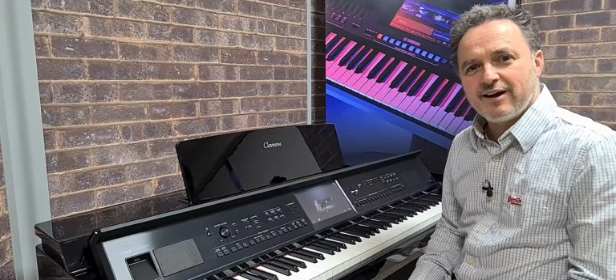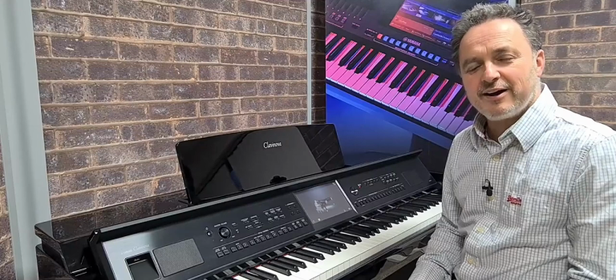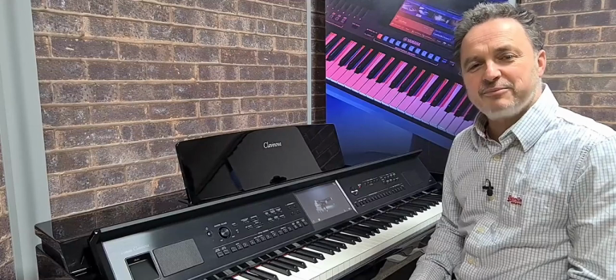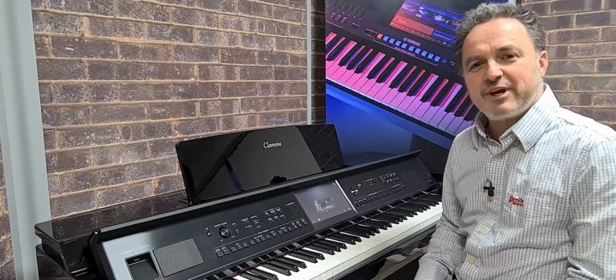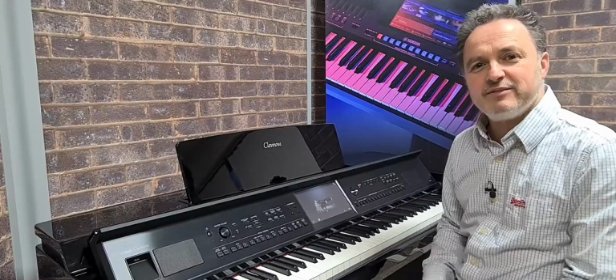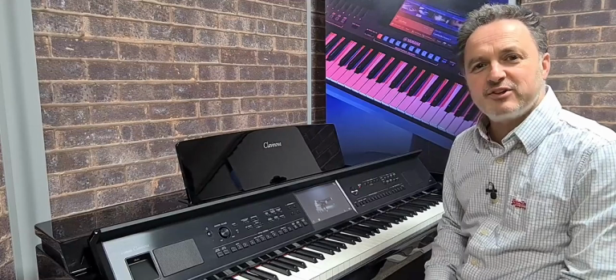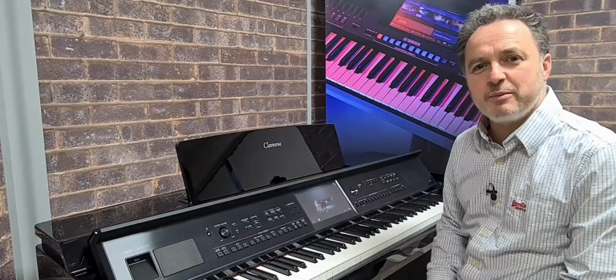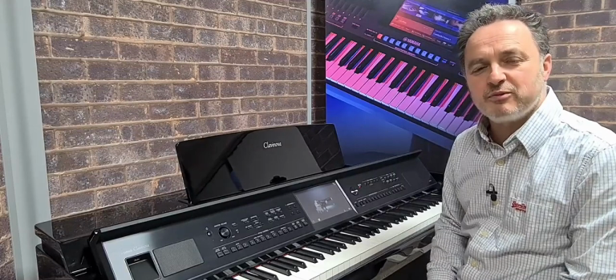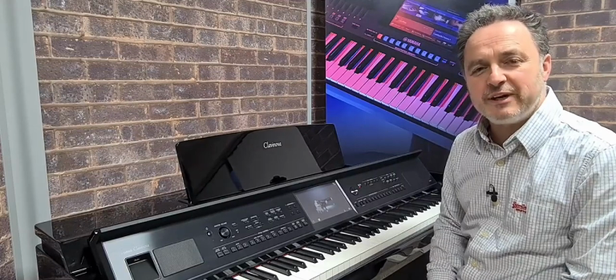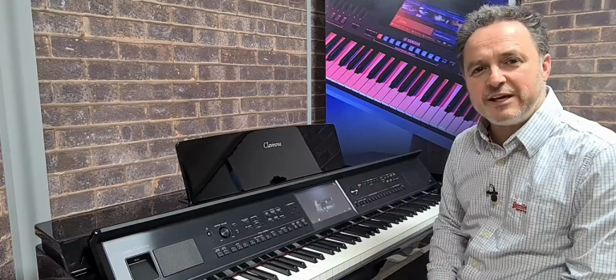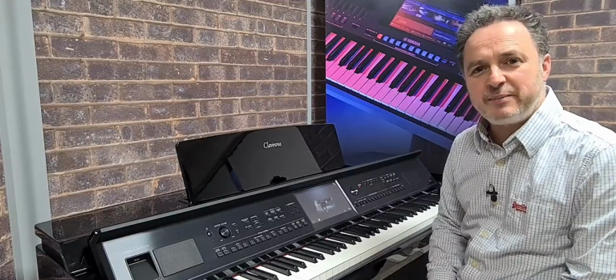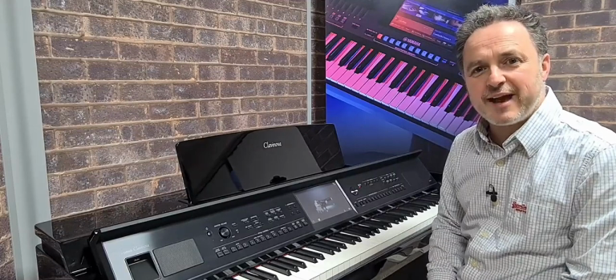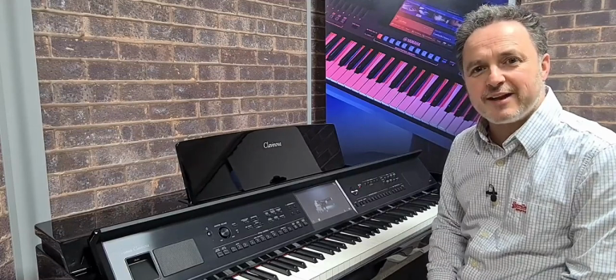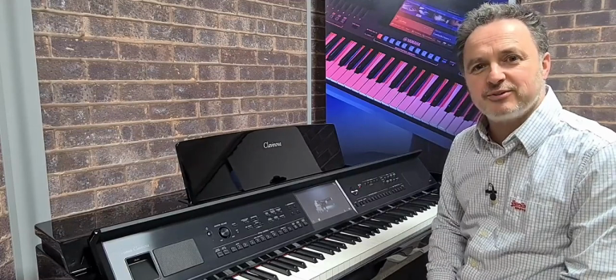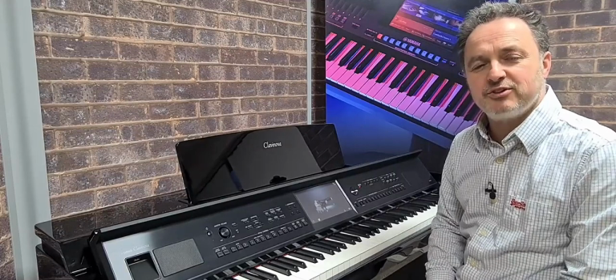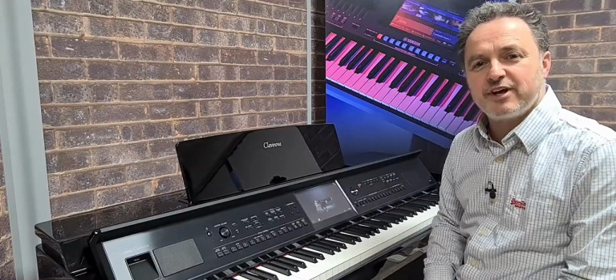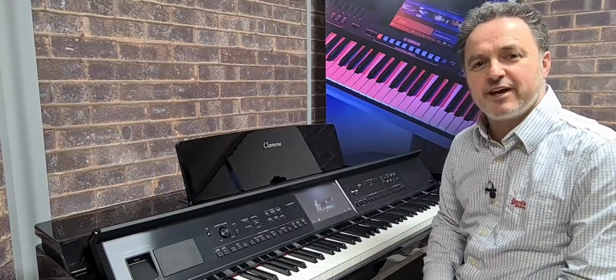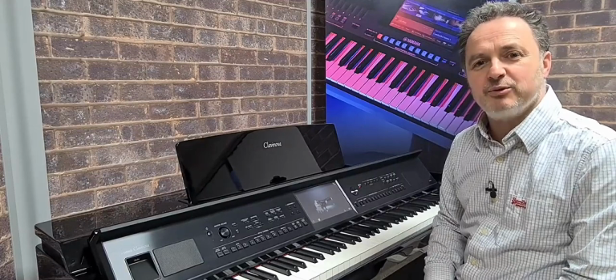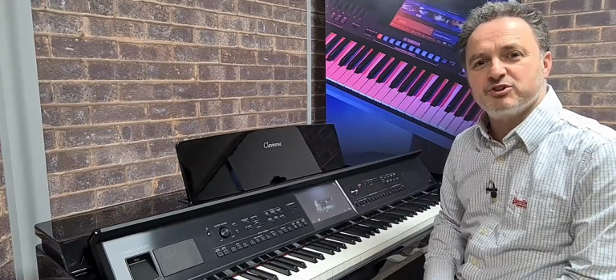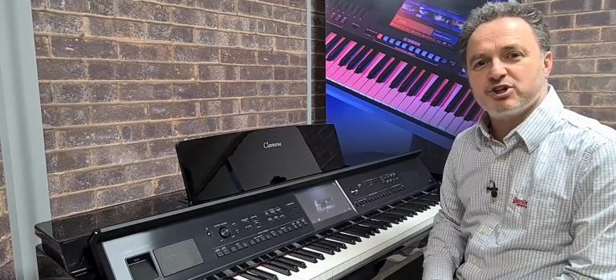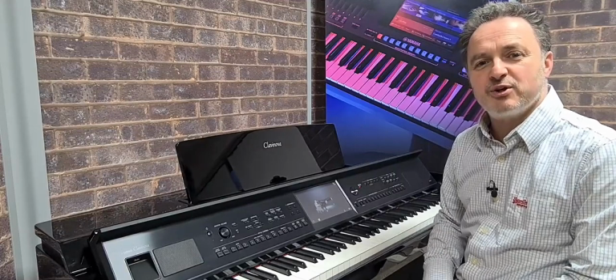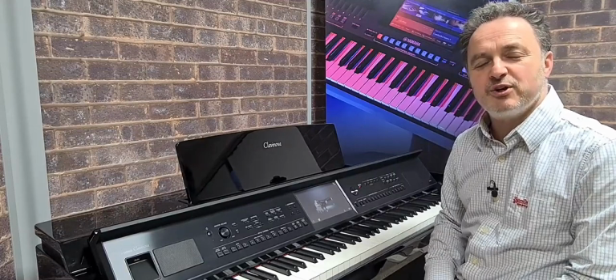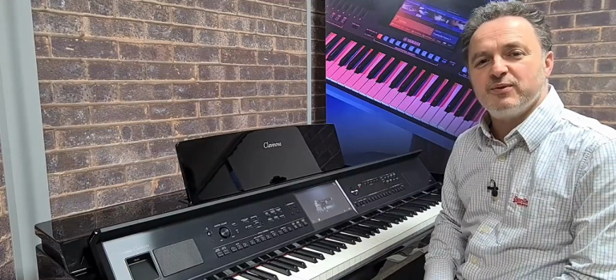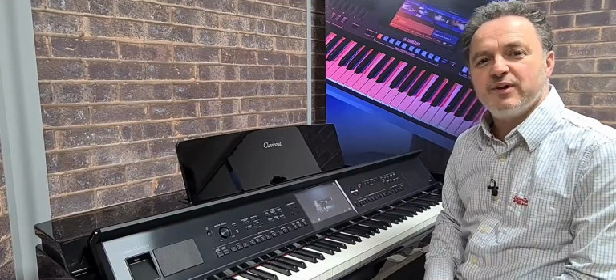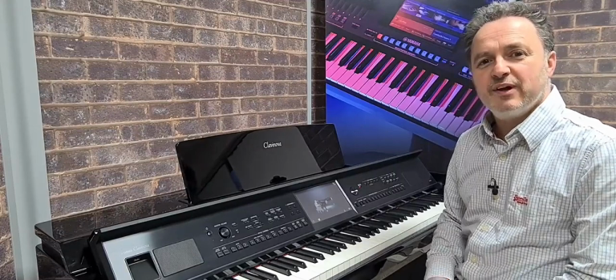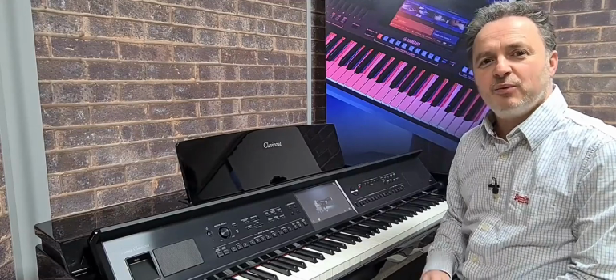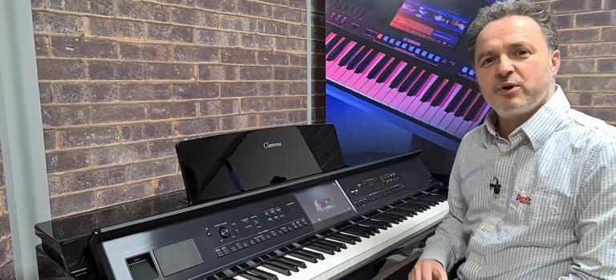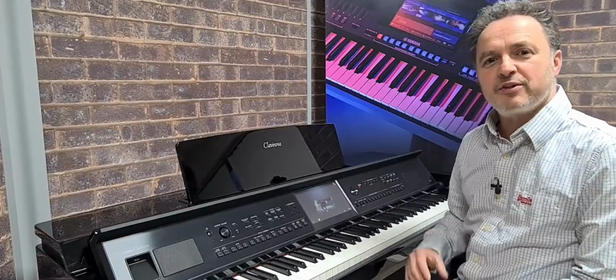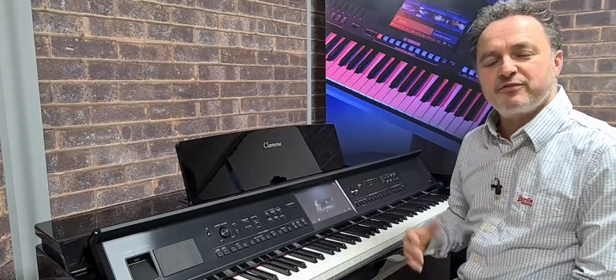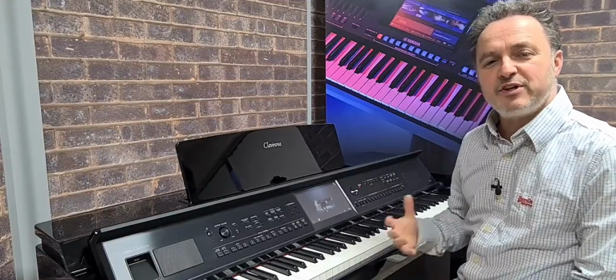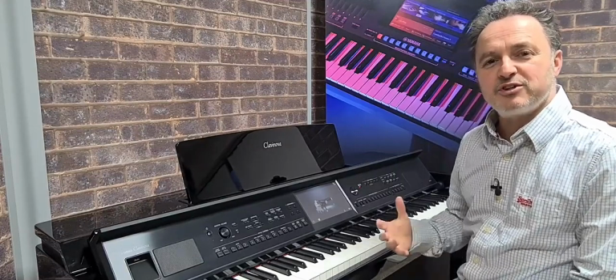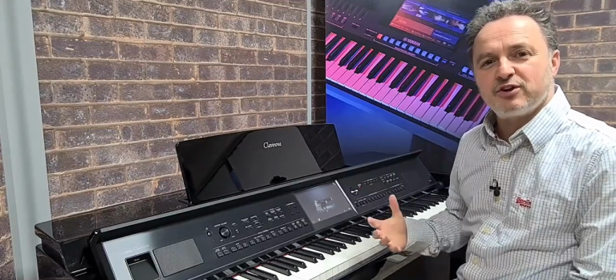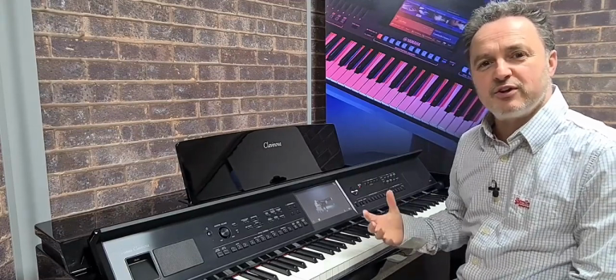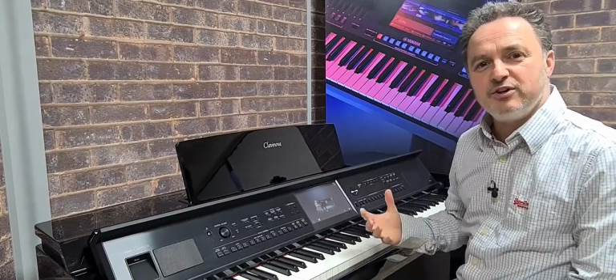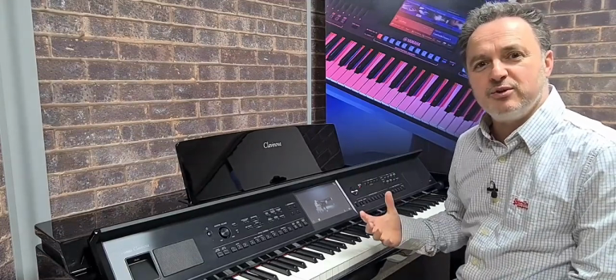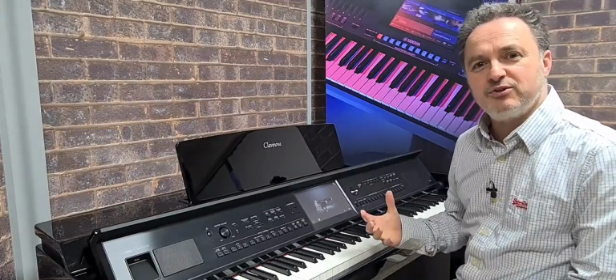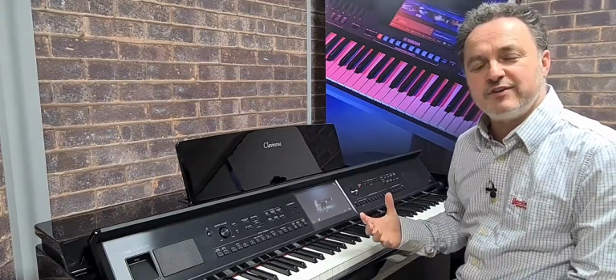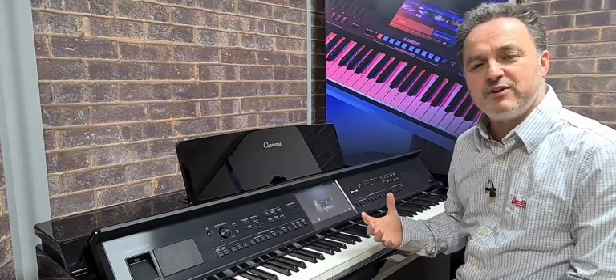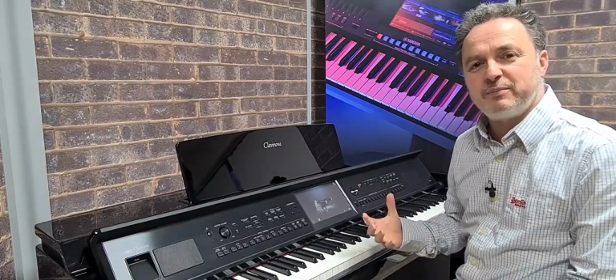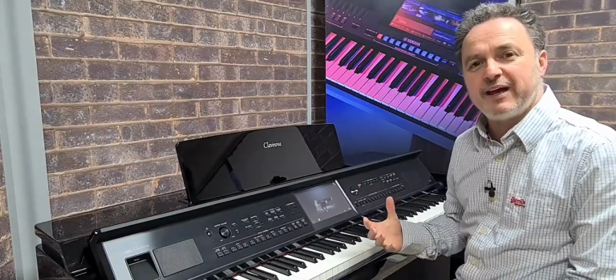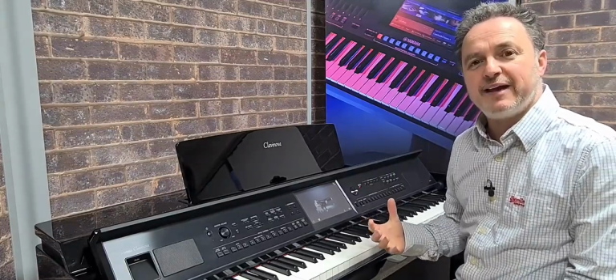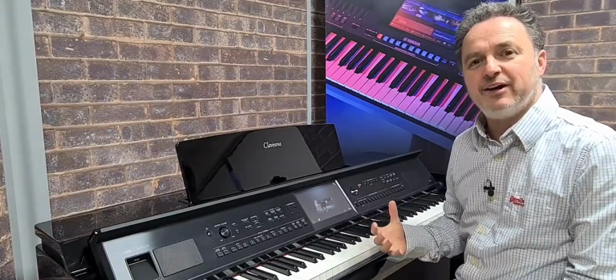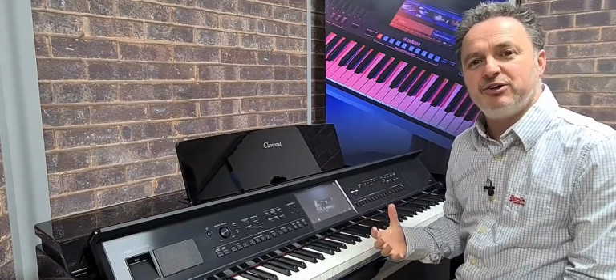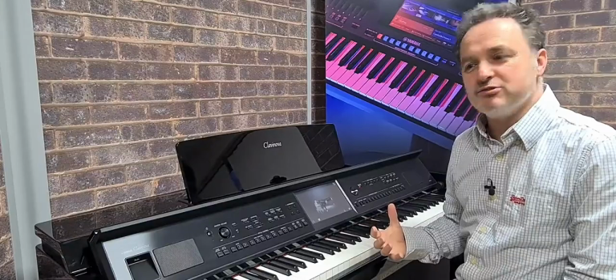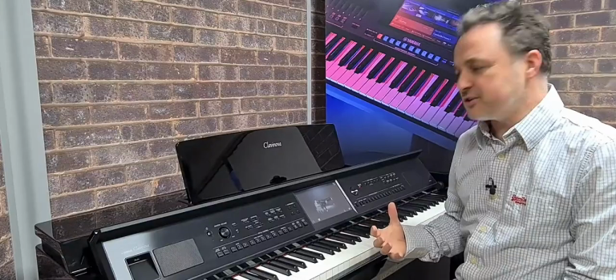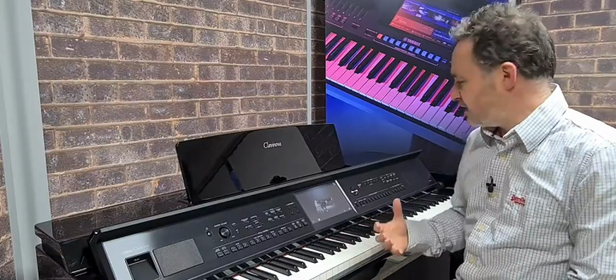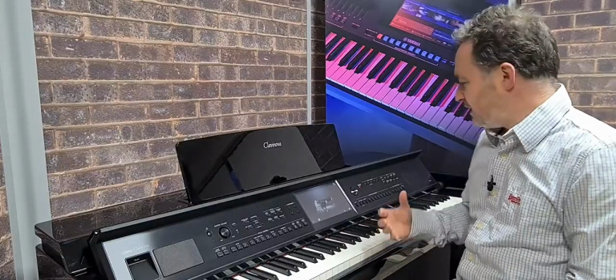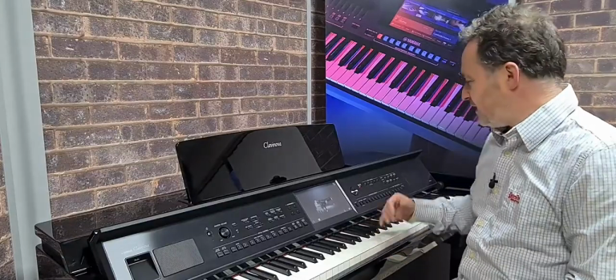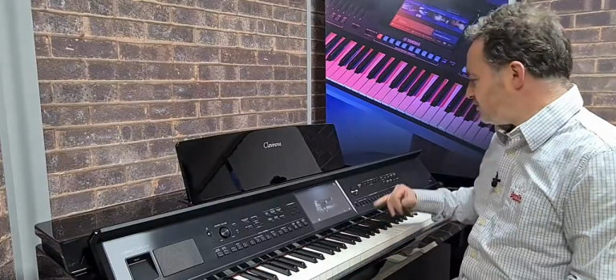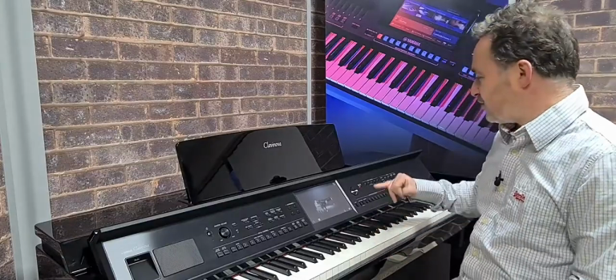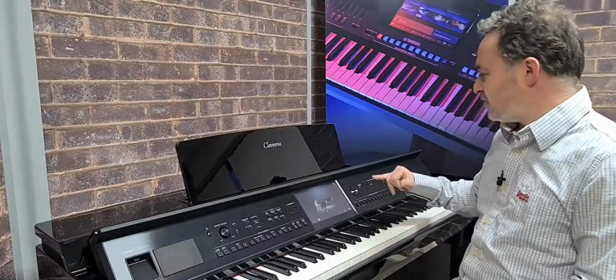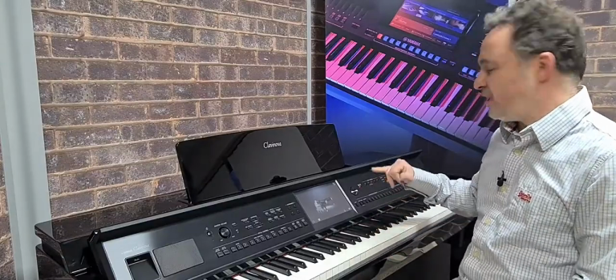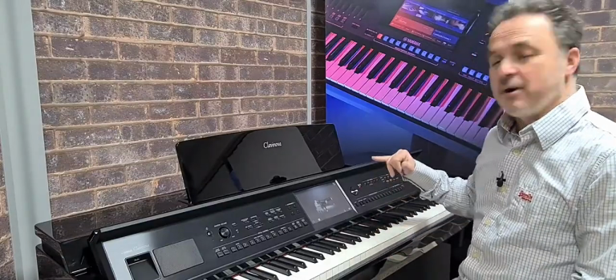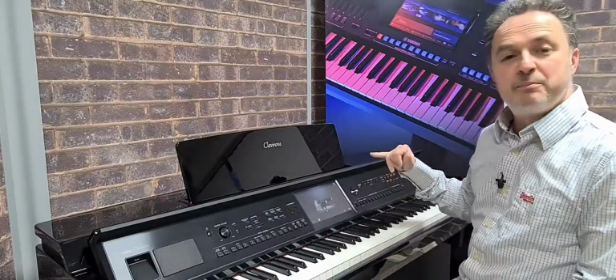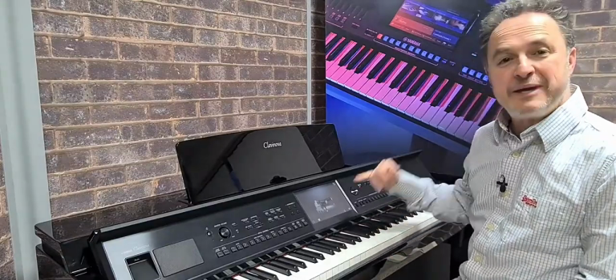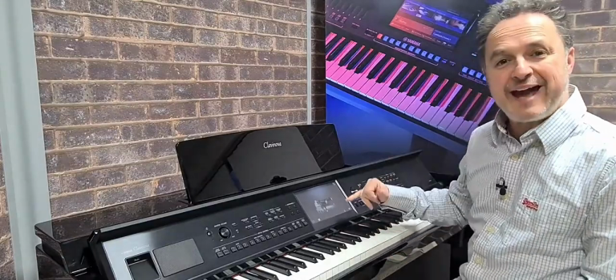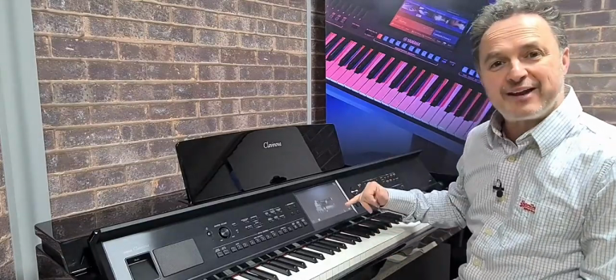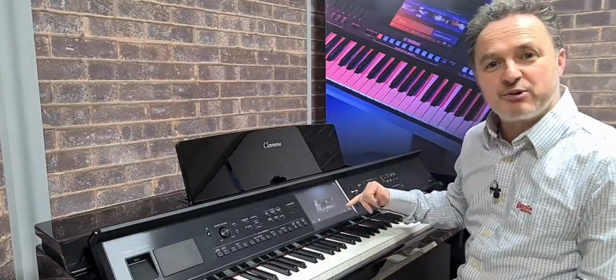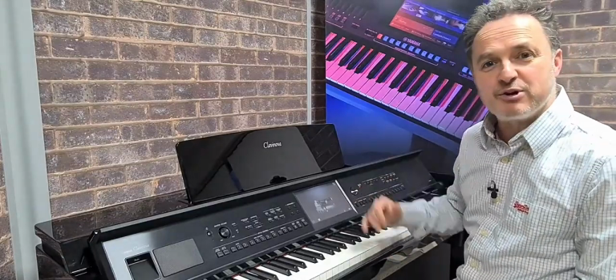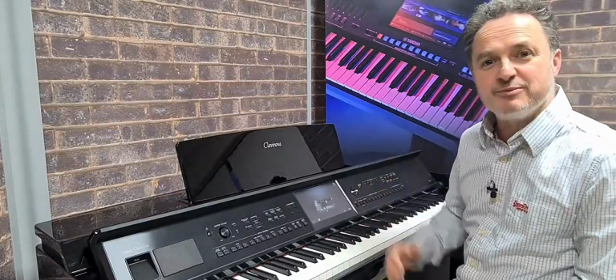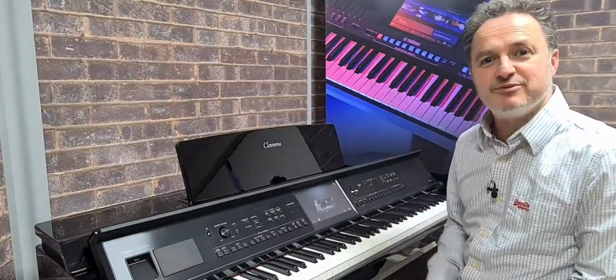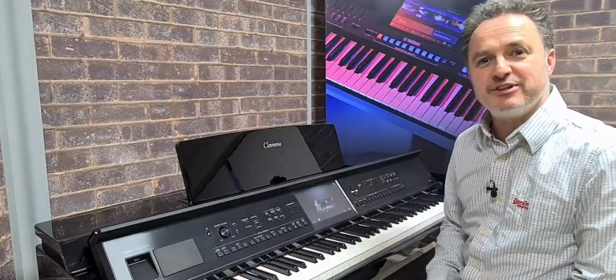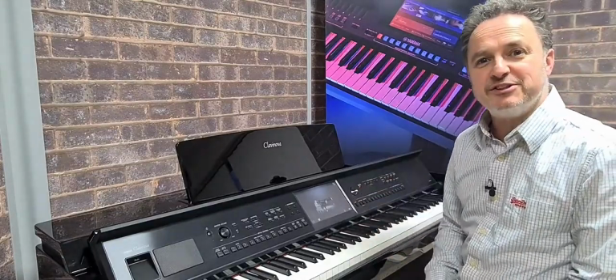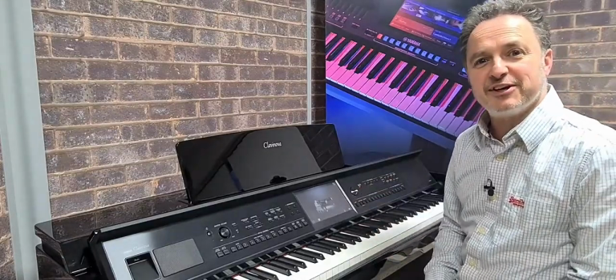Hi, I'm David Cooper from ePianos and today I want to show you one of the features on the new CVP 800 — it's the Piano Room feature.